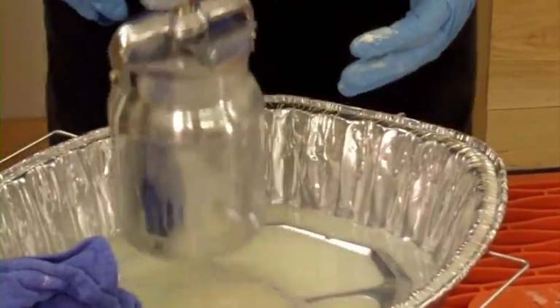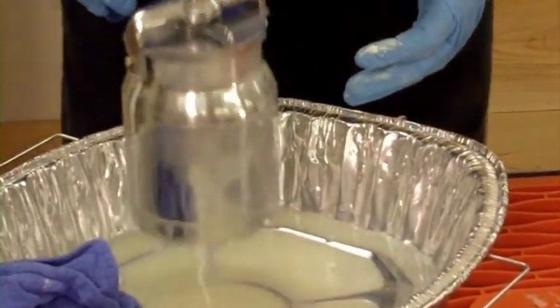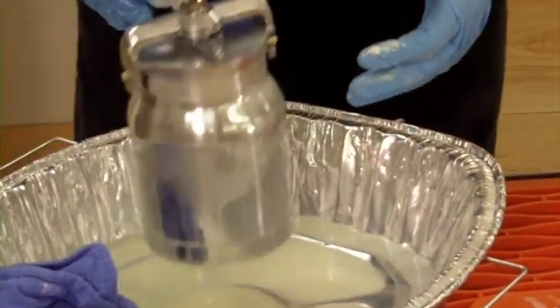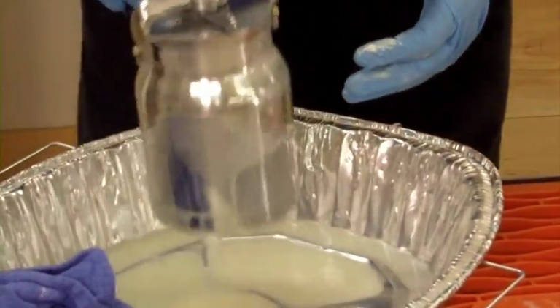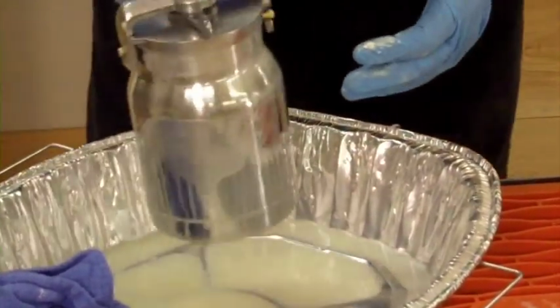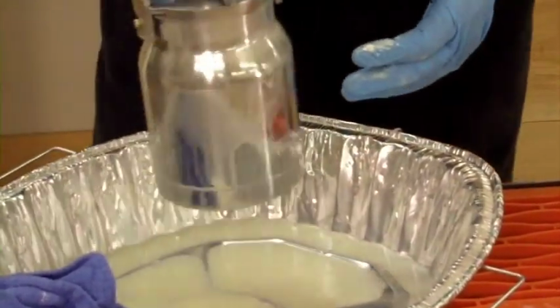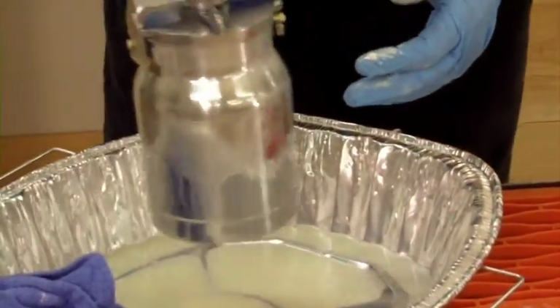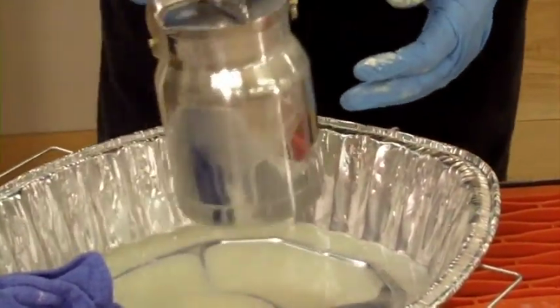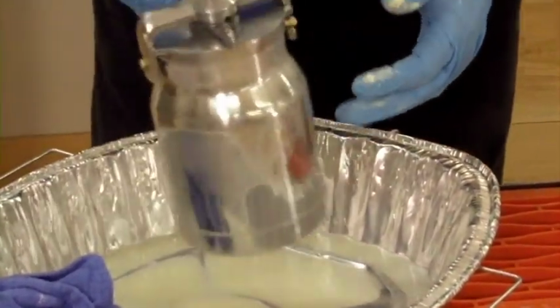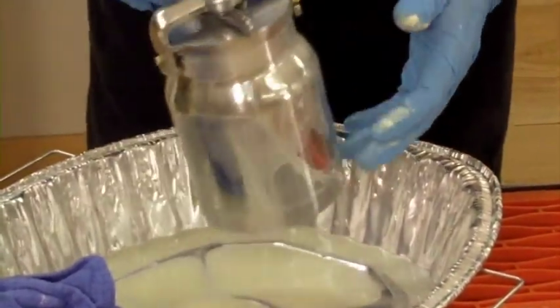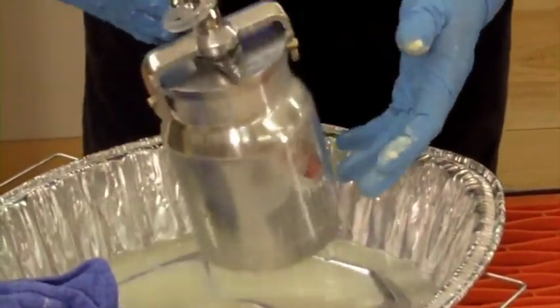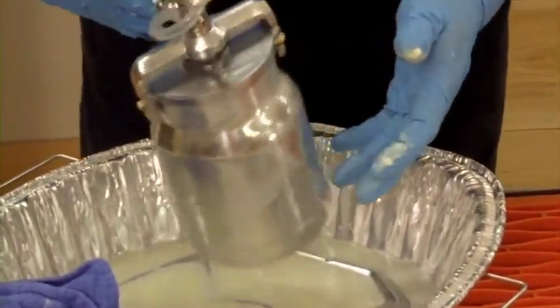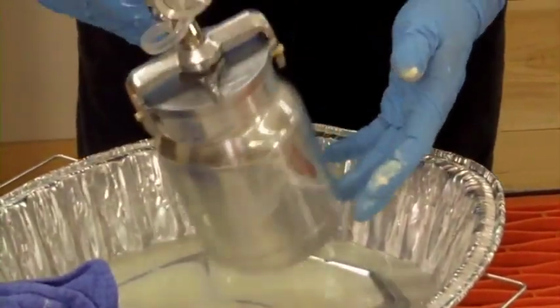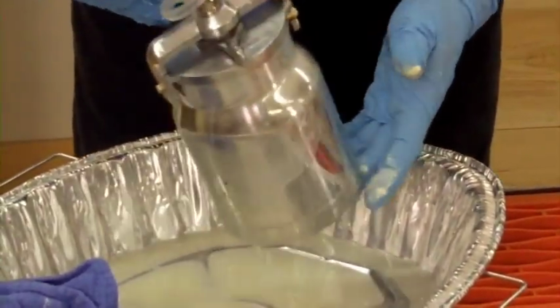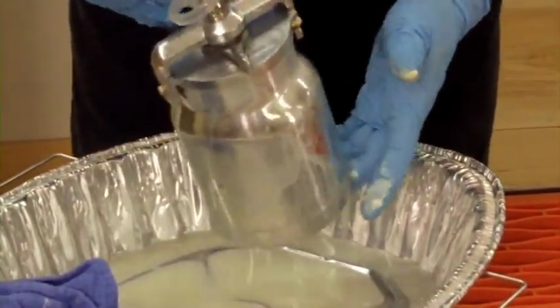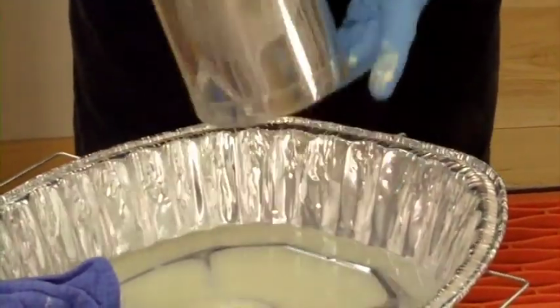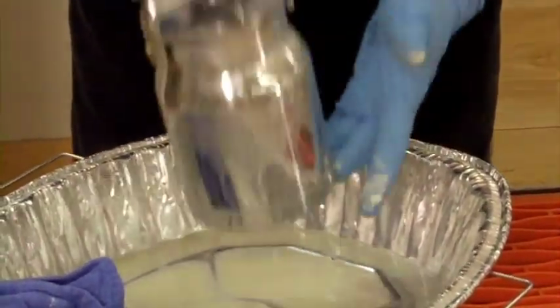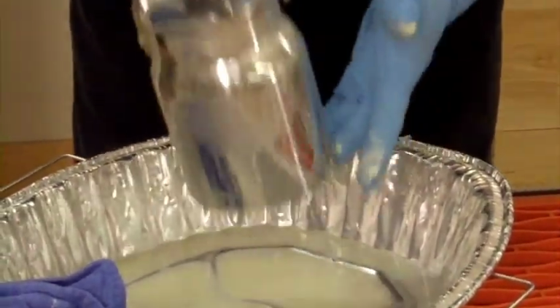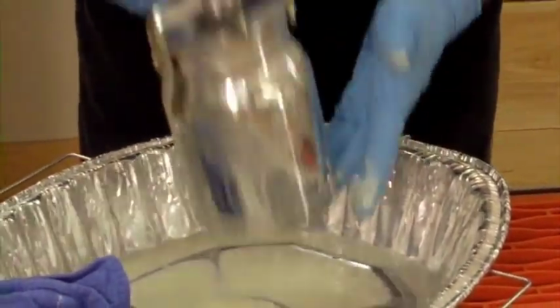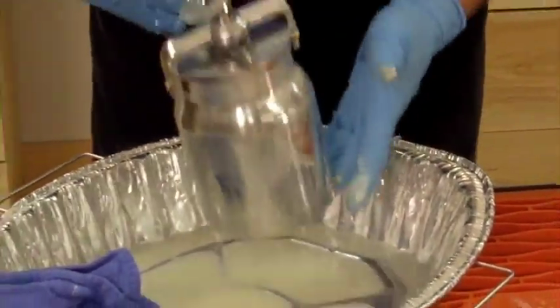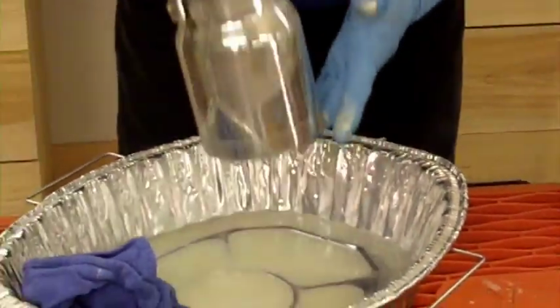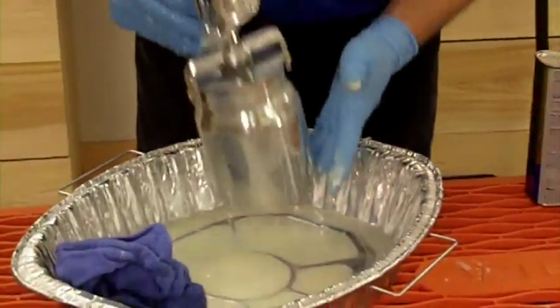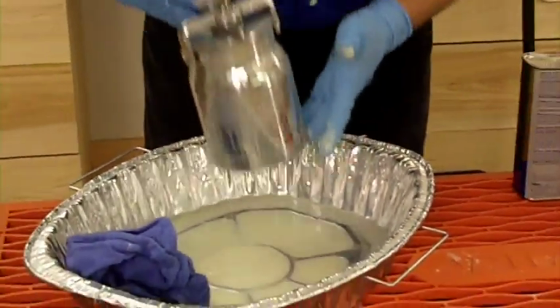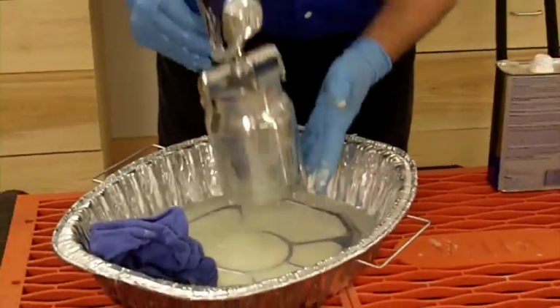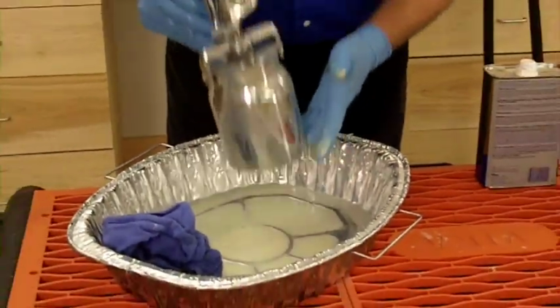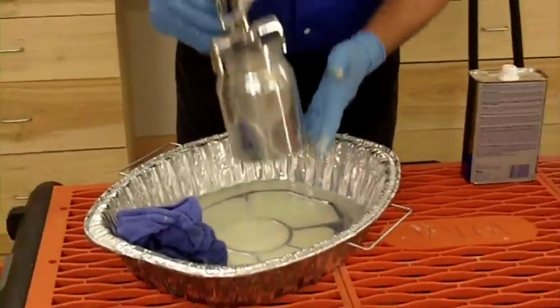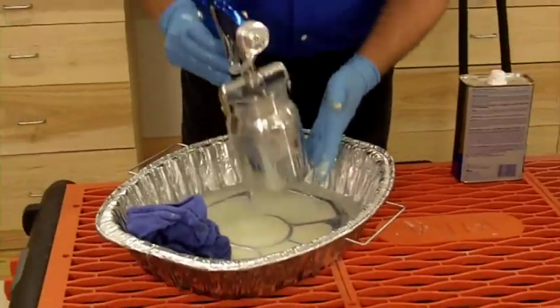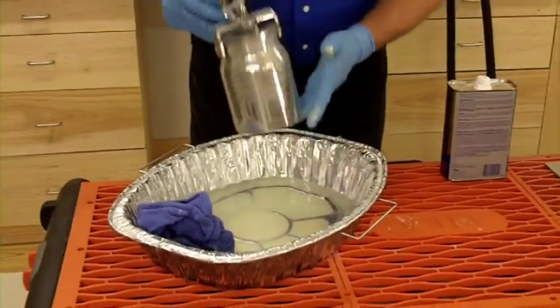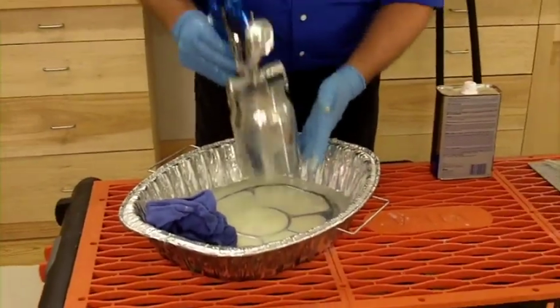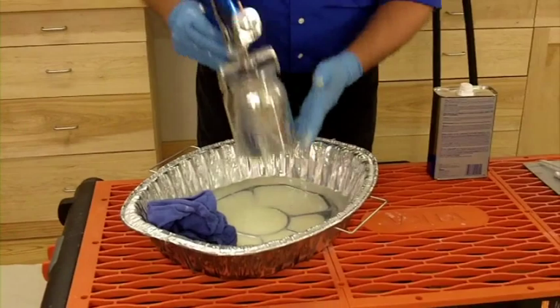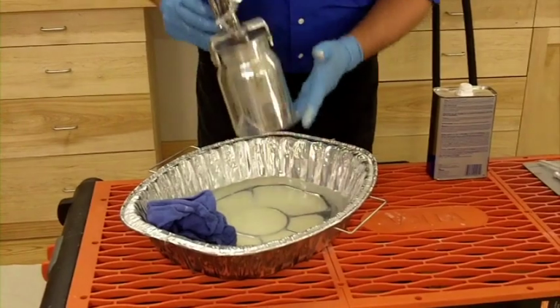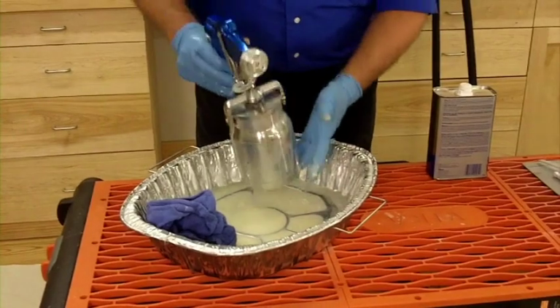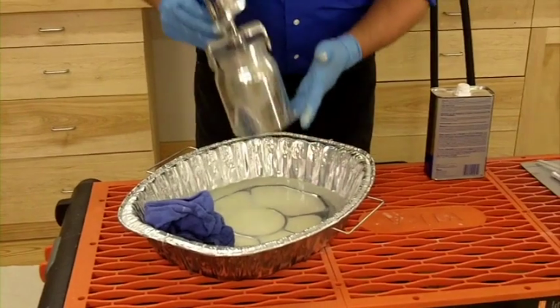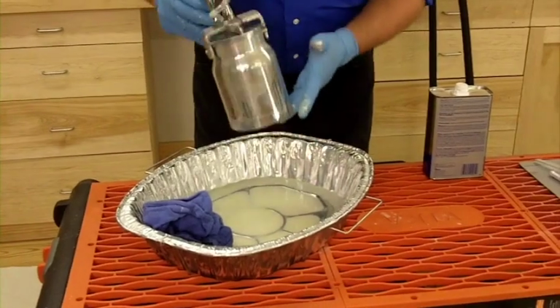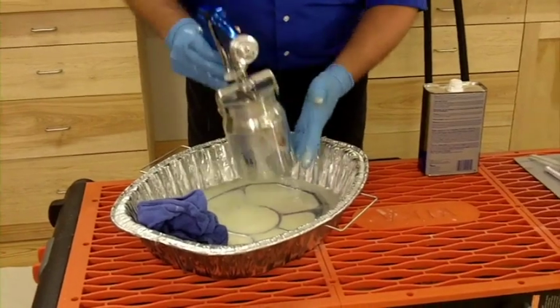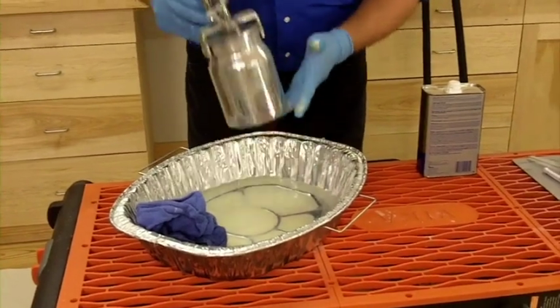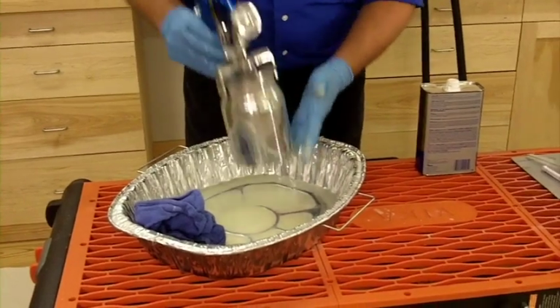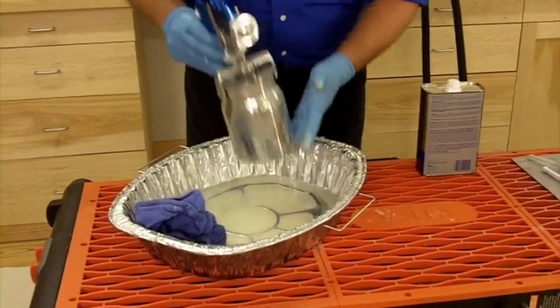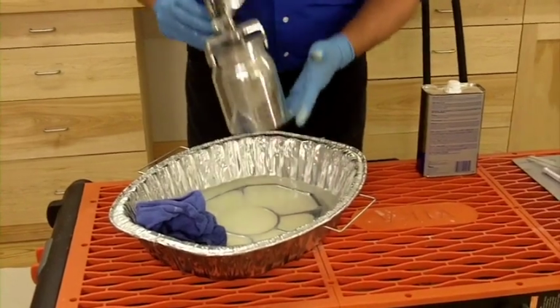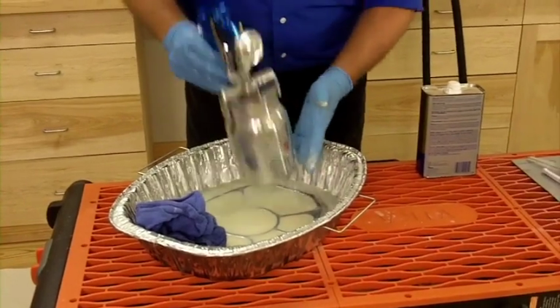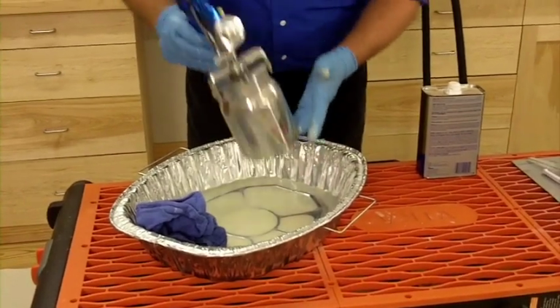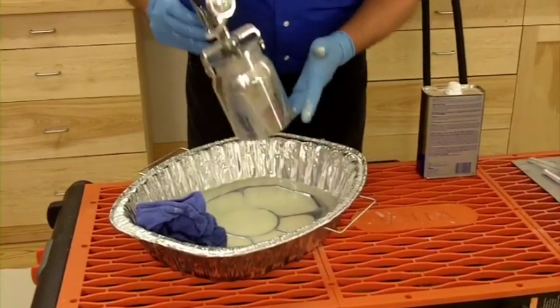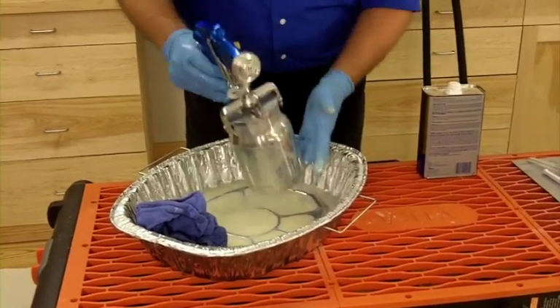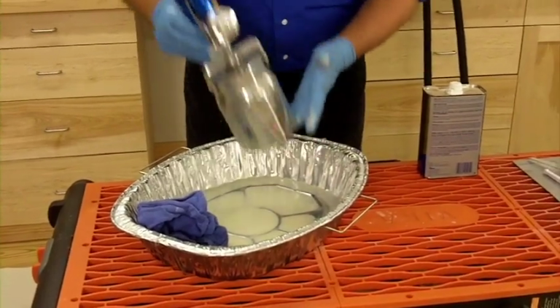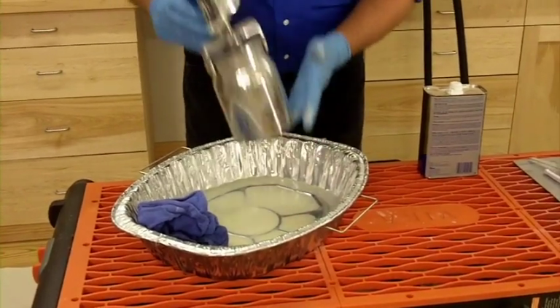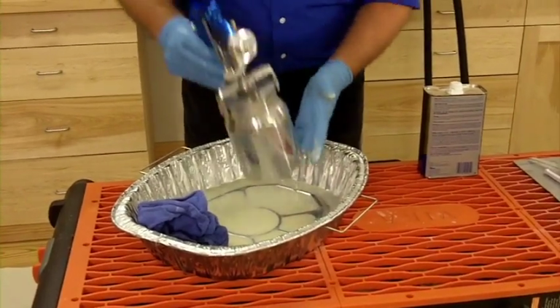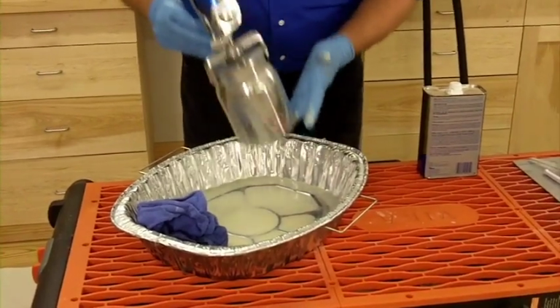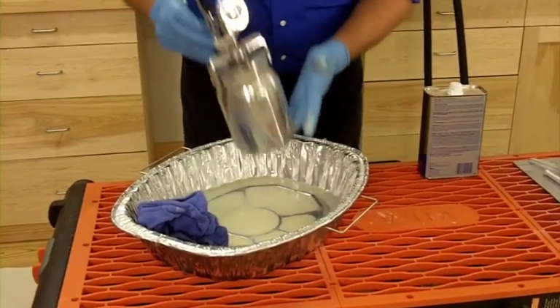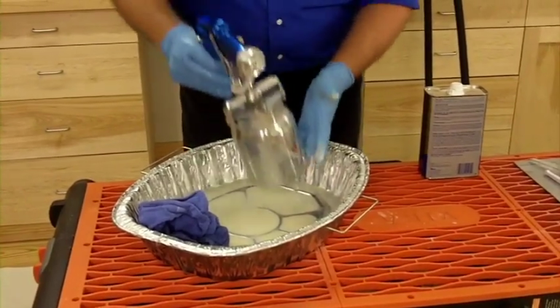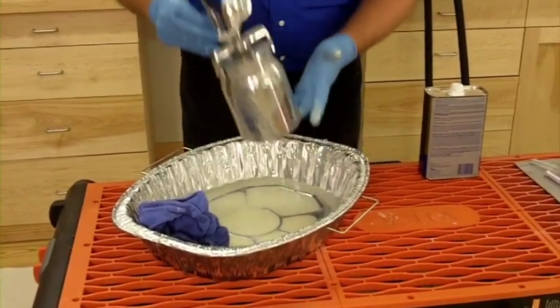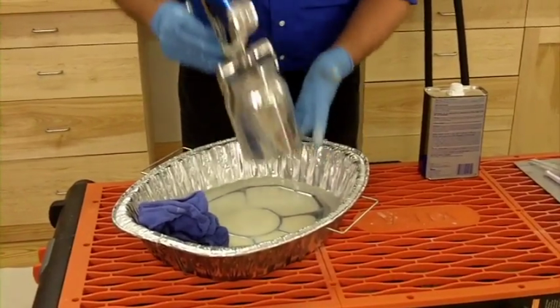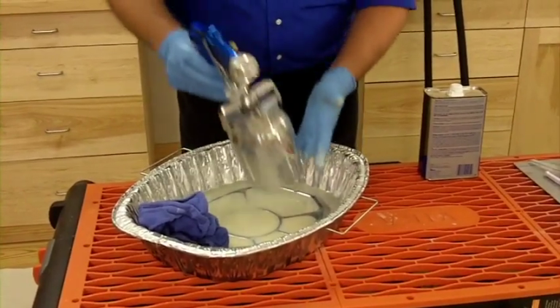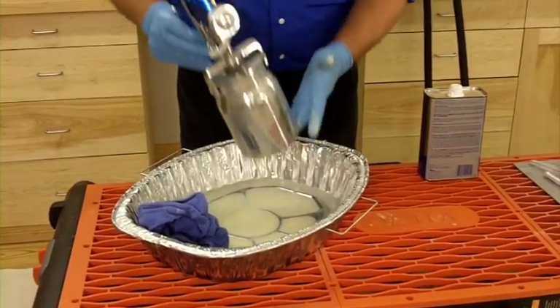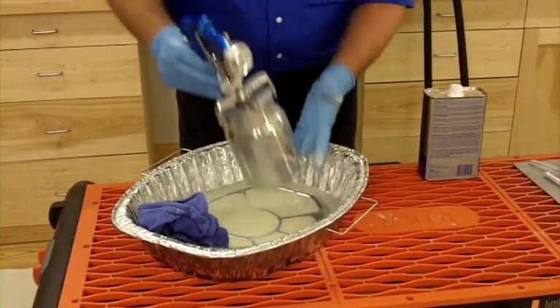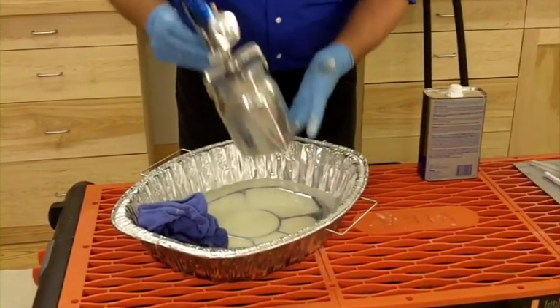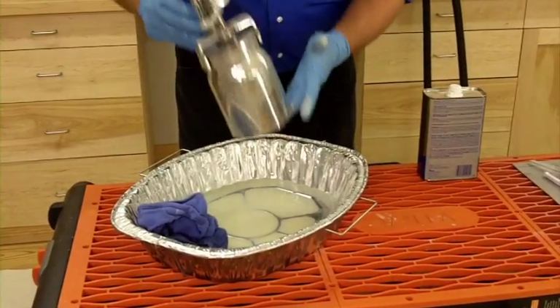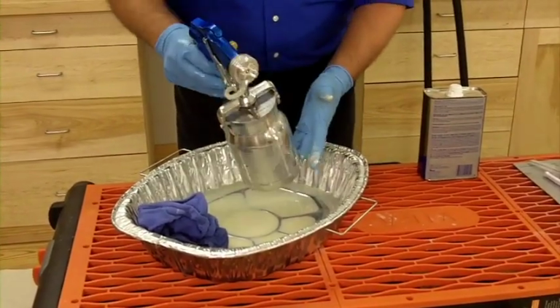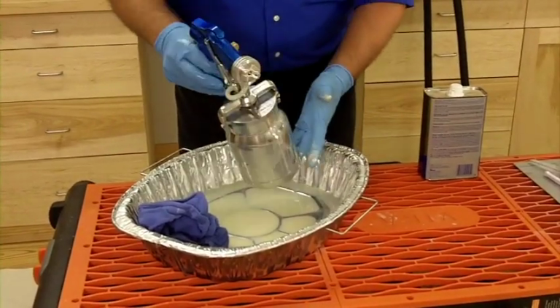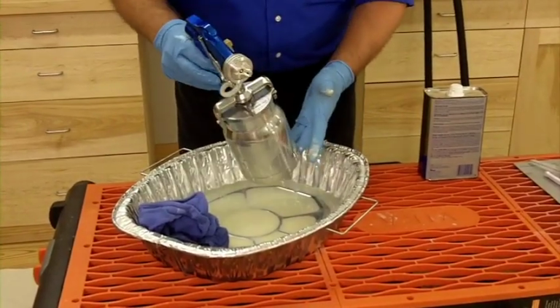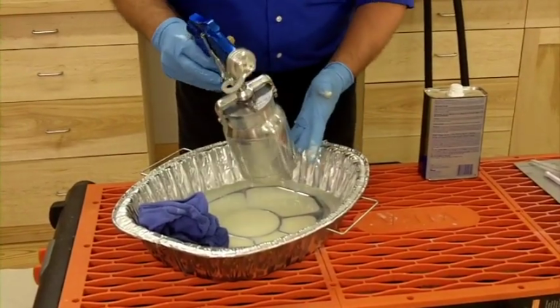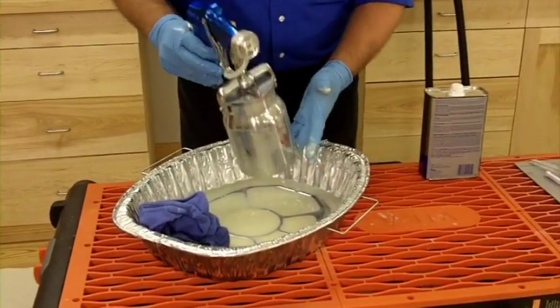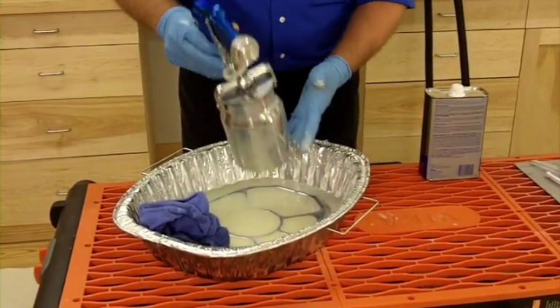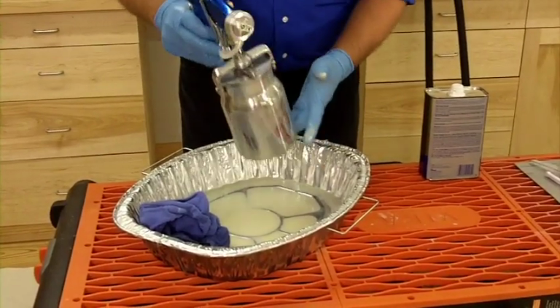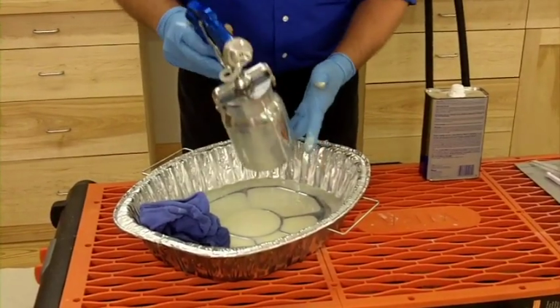I'm going to shake up that mineral spirits — I want to make sure I get that paint covered with mineral spirits all the way through the gun.